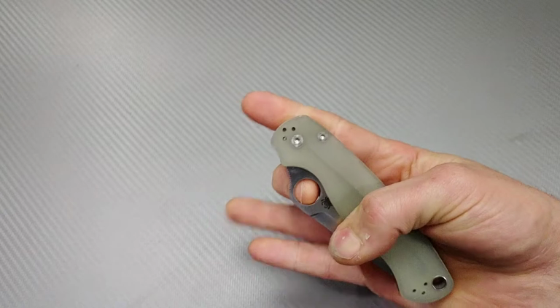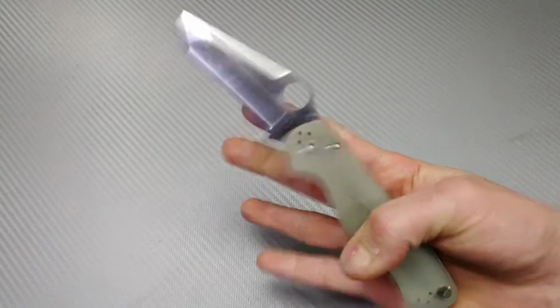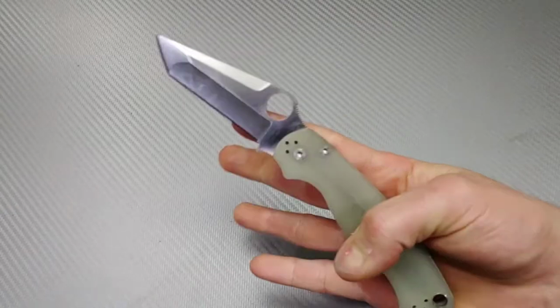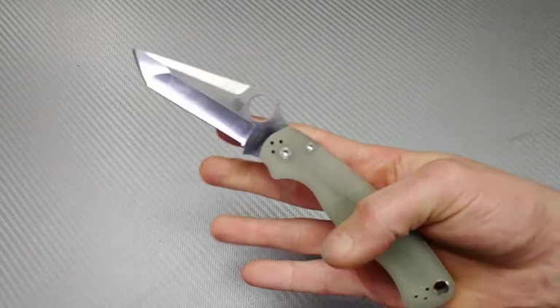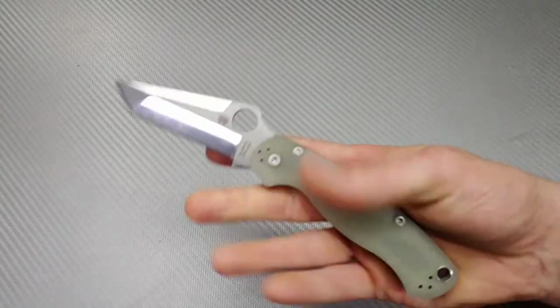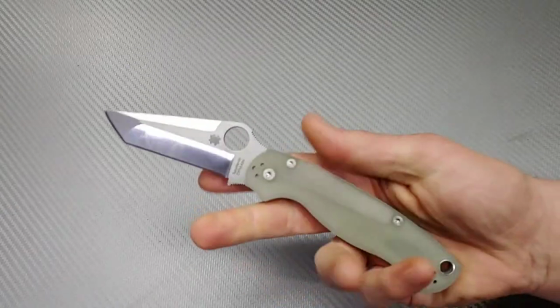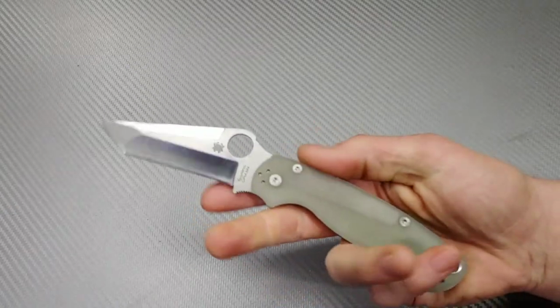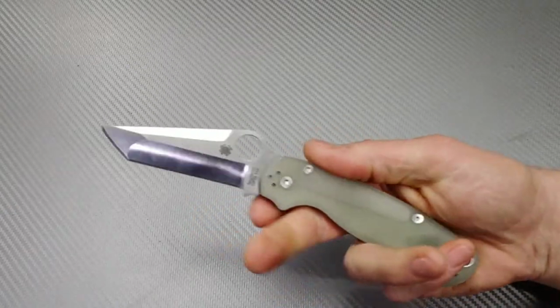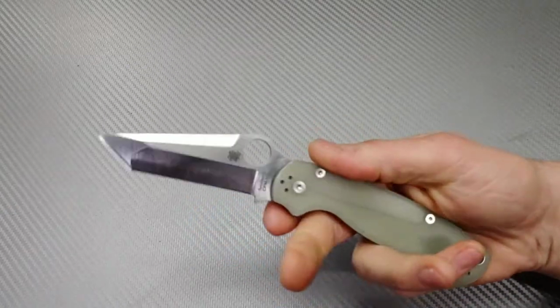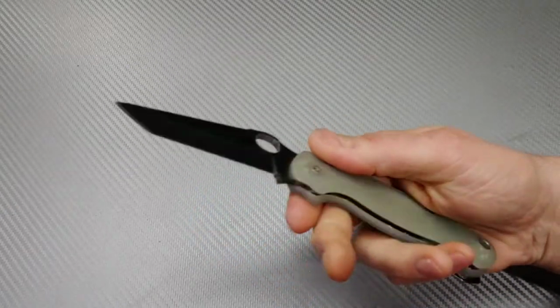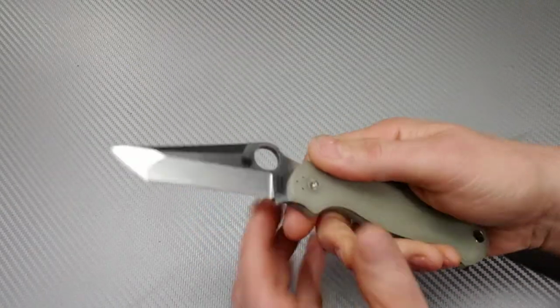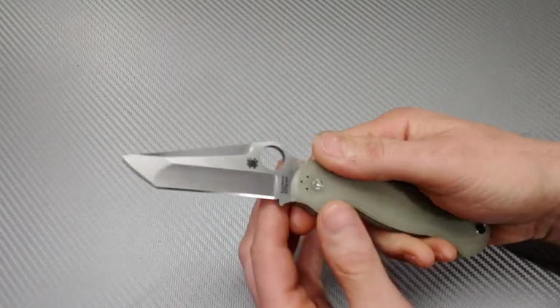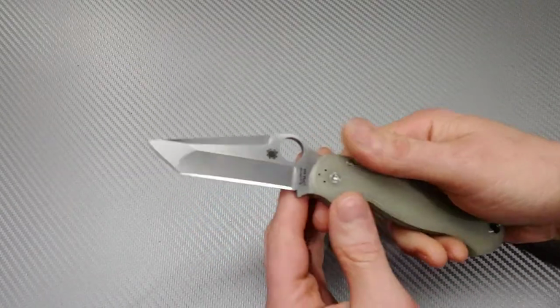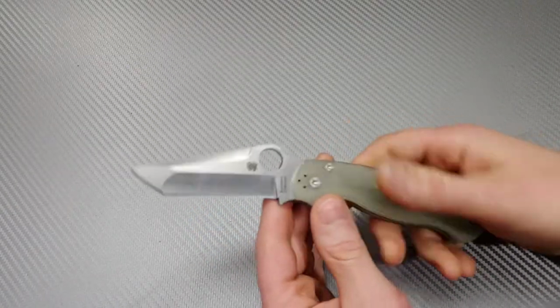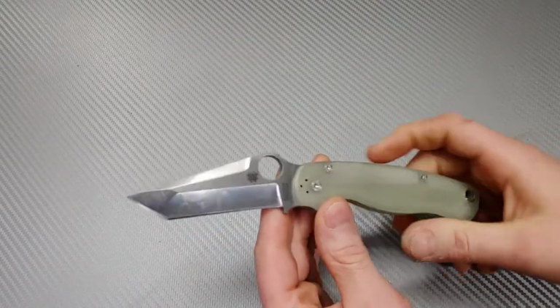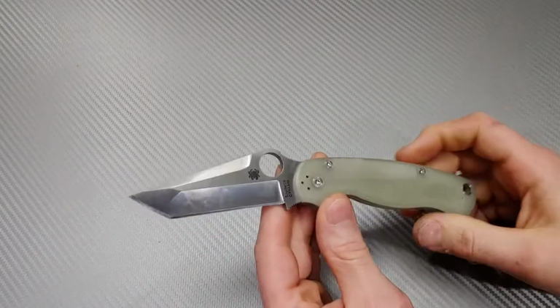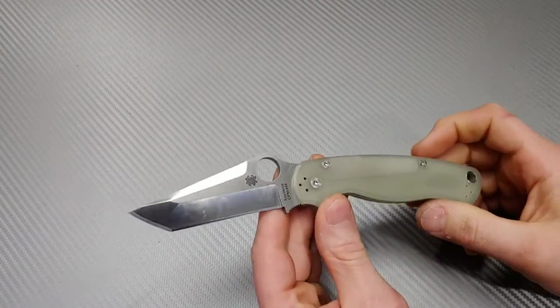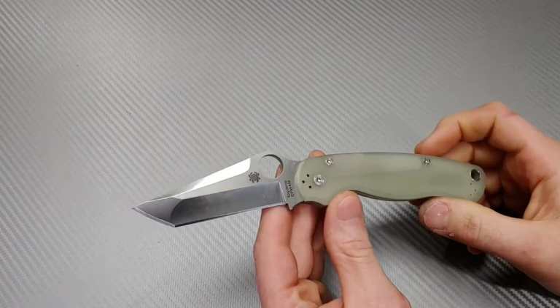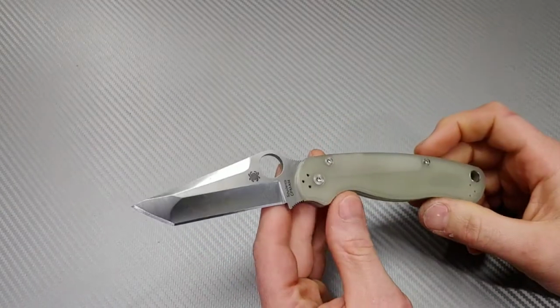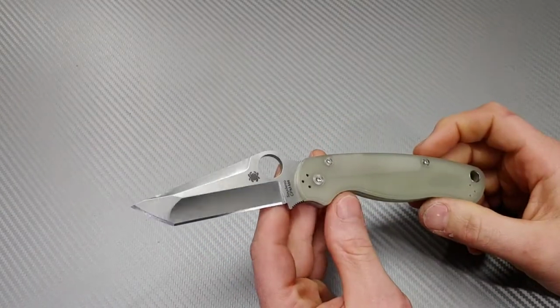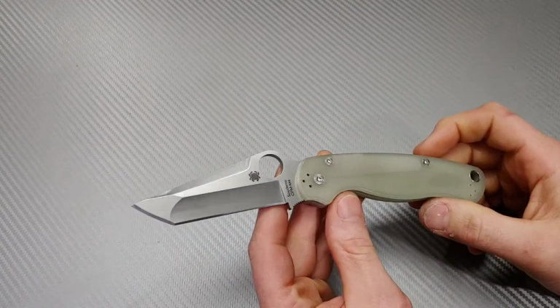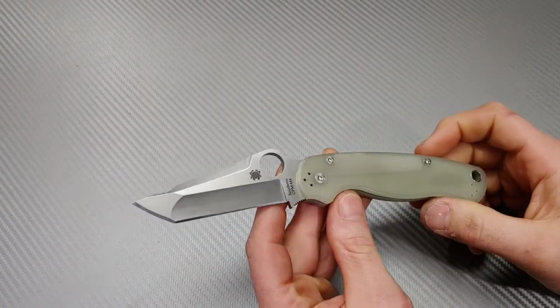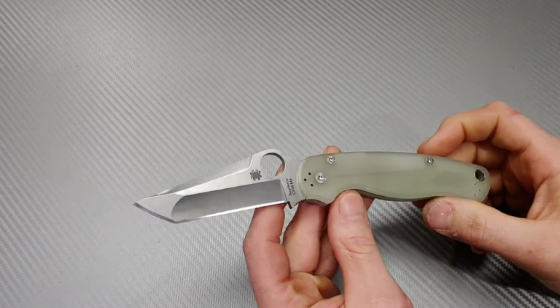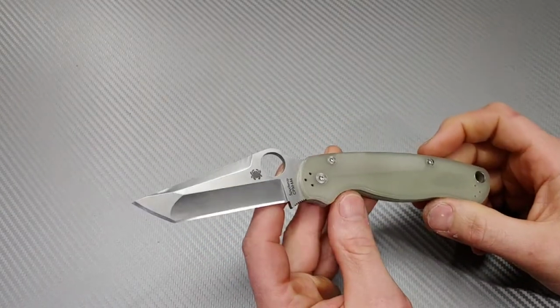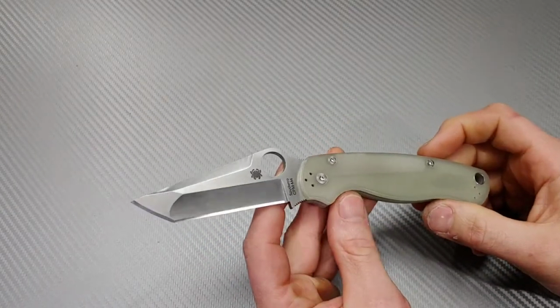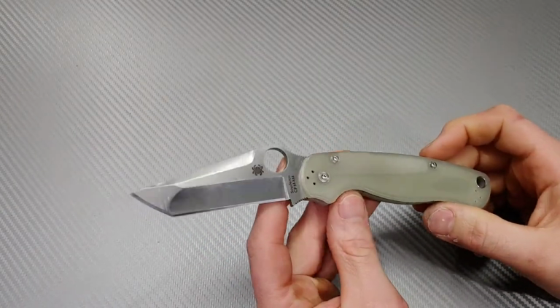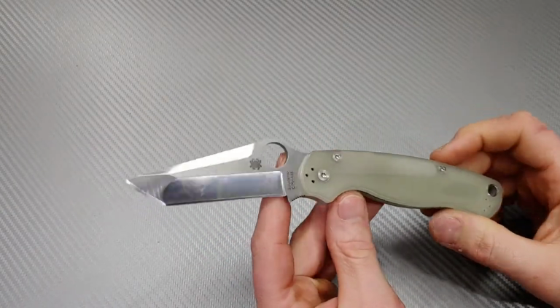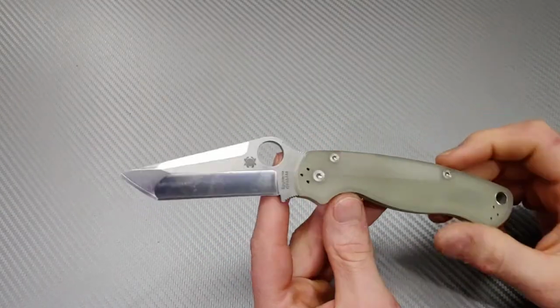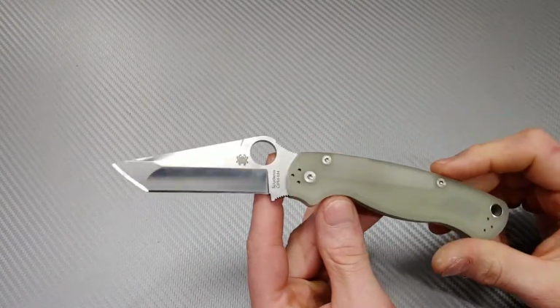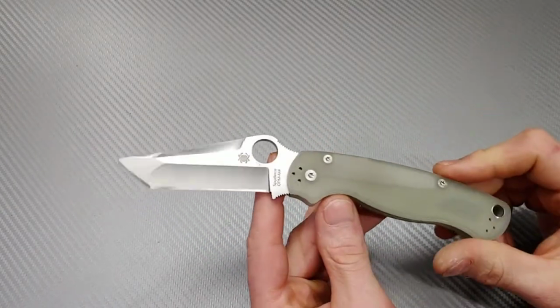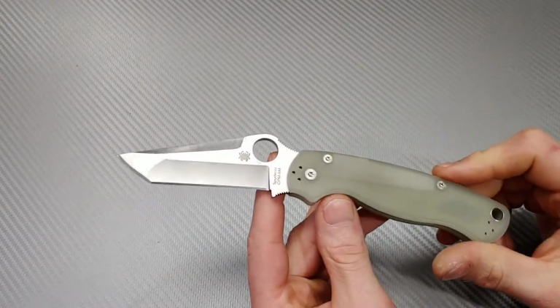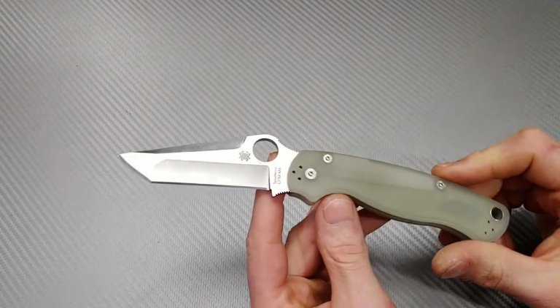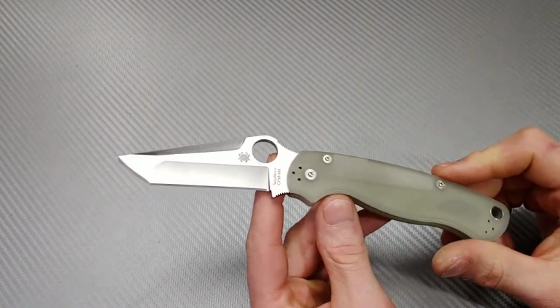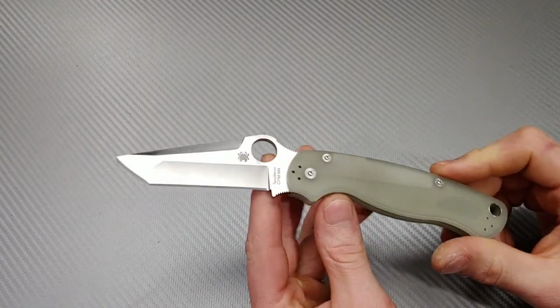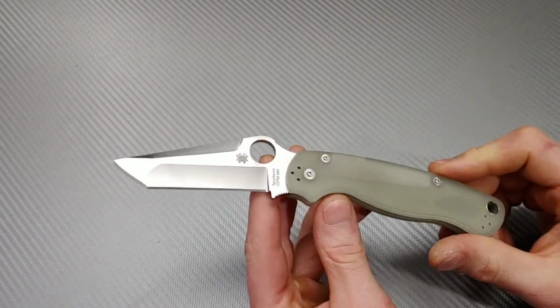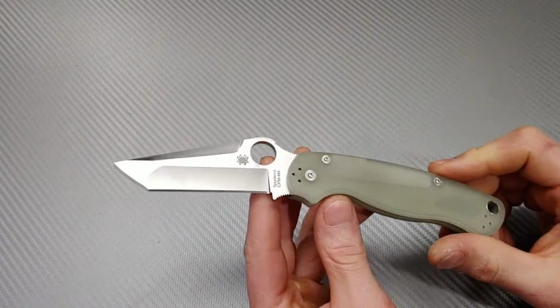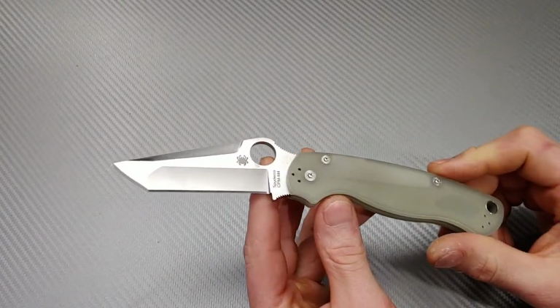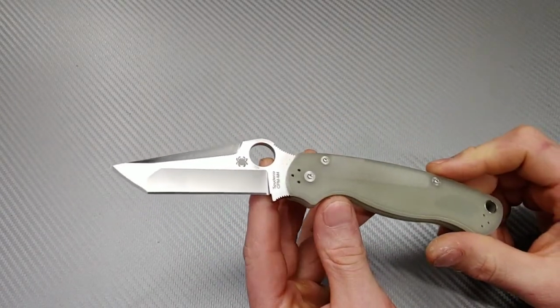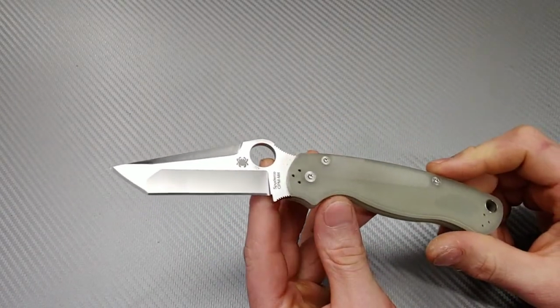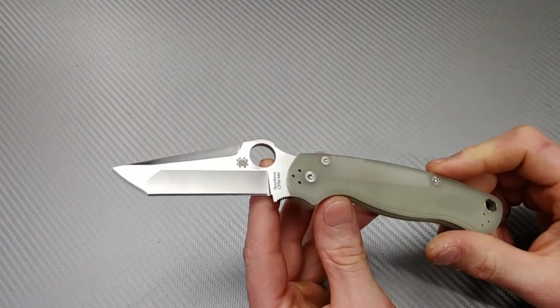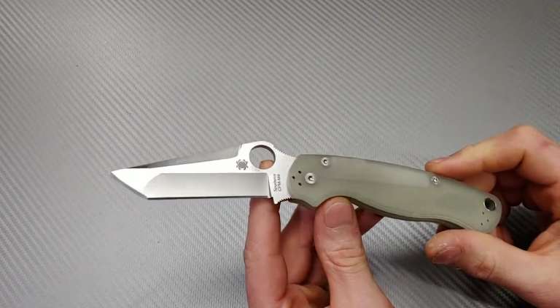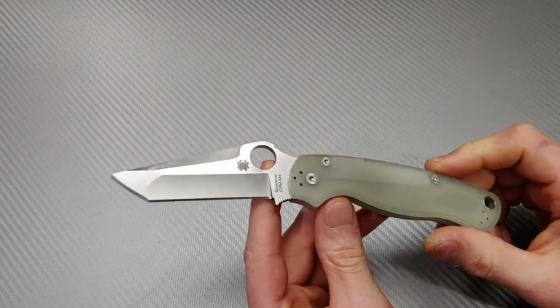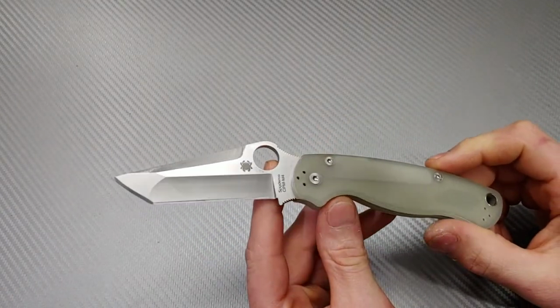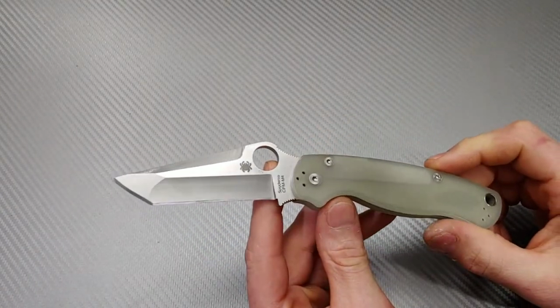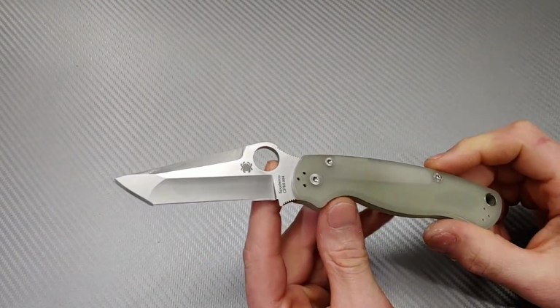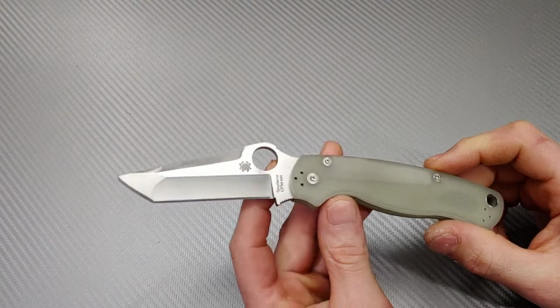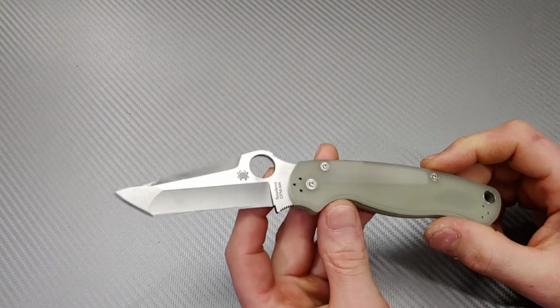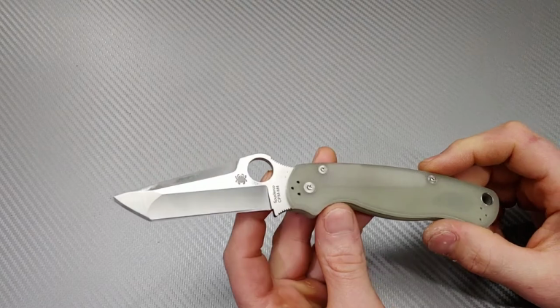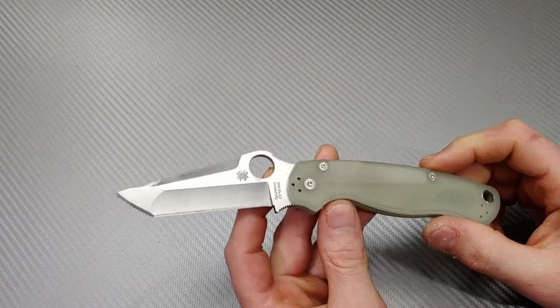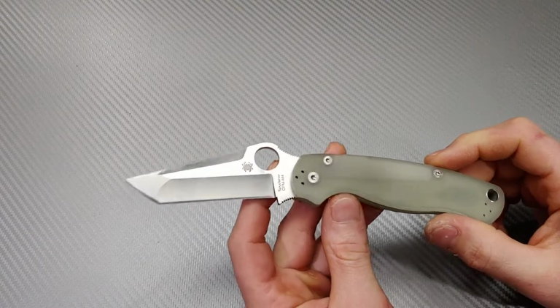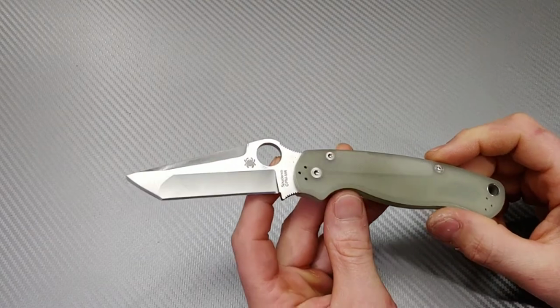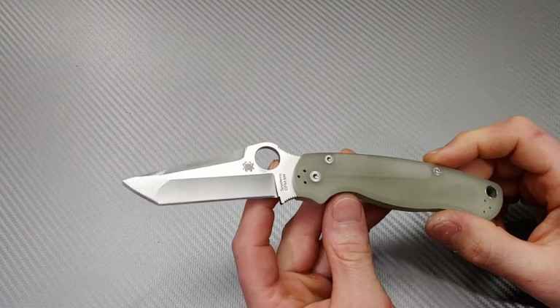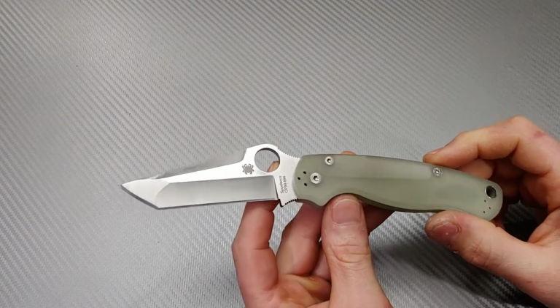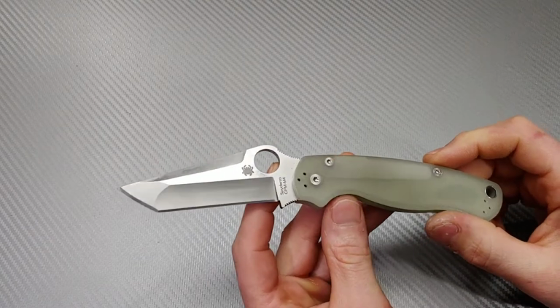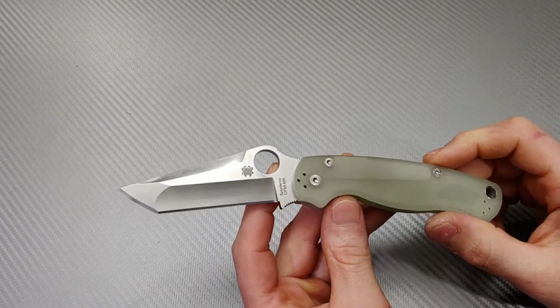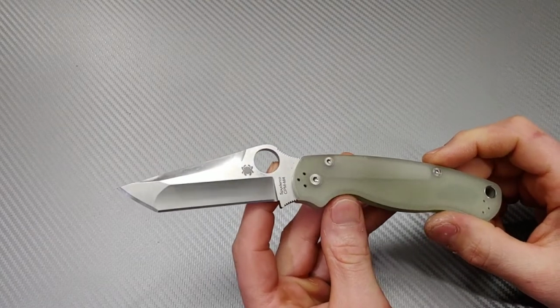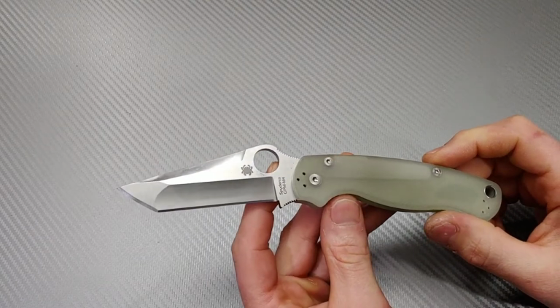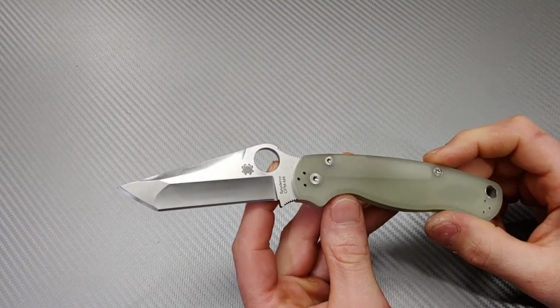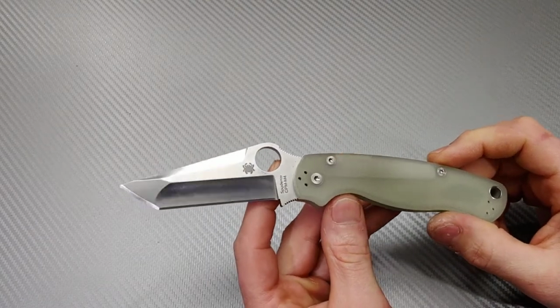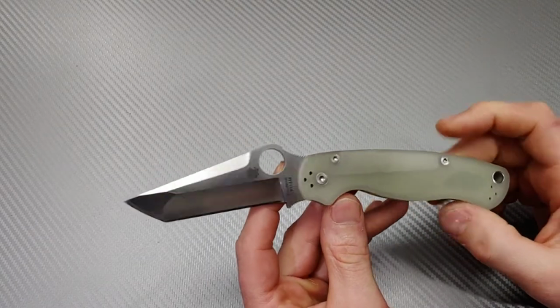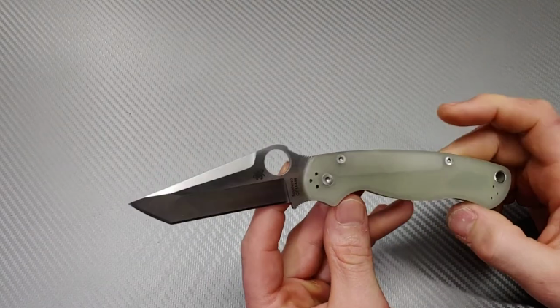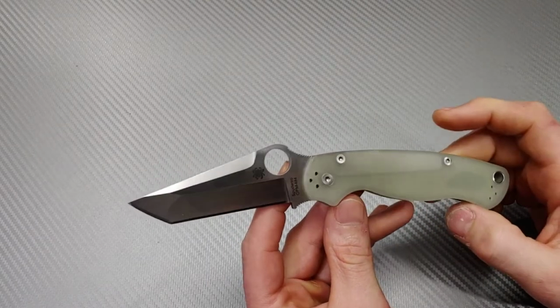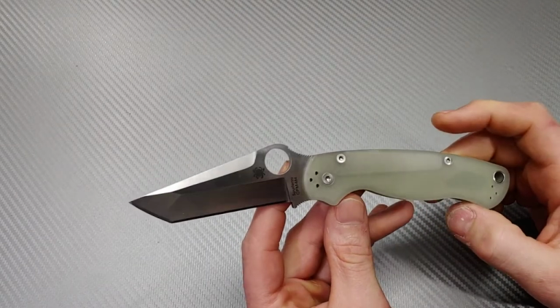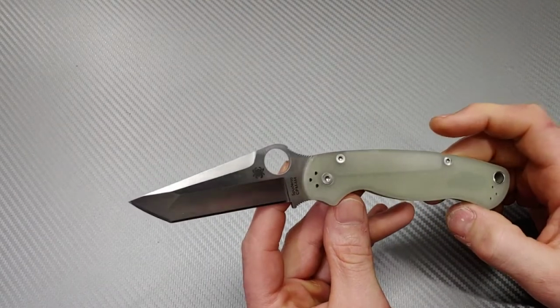Bang! Needs knives. I'm Jared. My lovely wife Kara is at work and this is the Para 2, the Spyderco Para 2 Tanto.